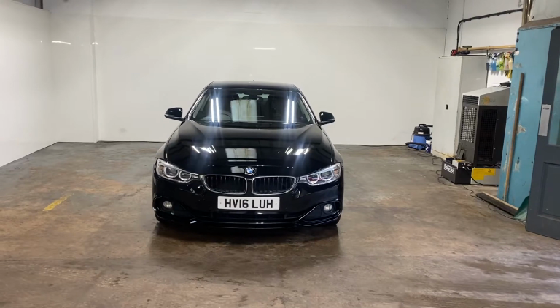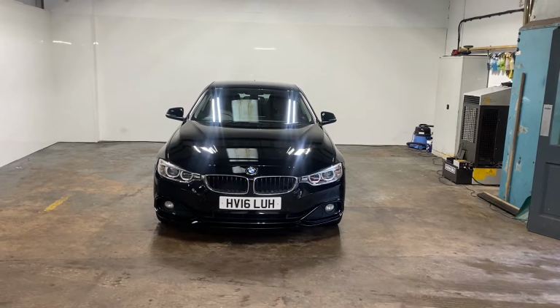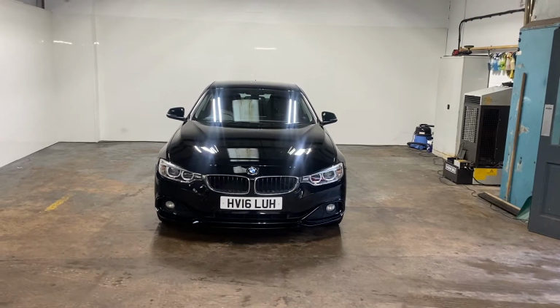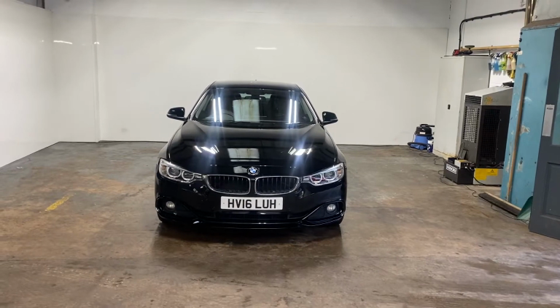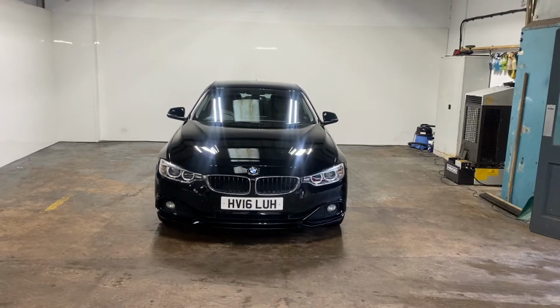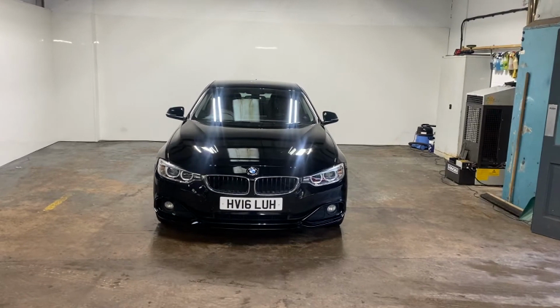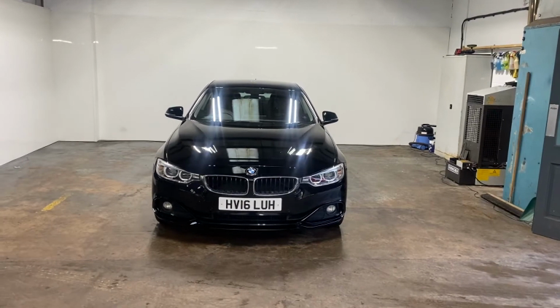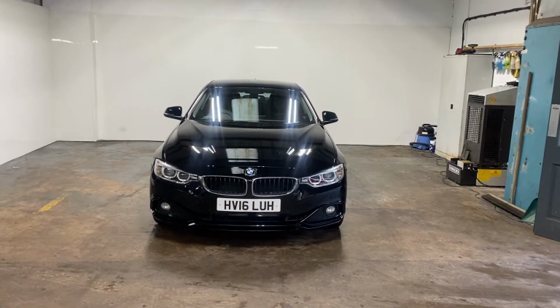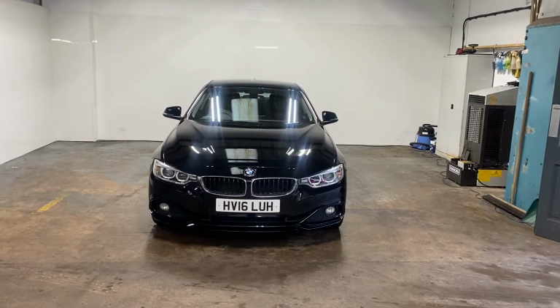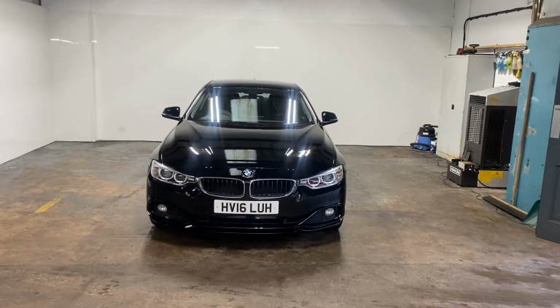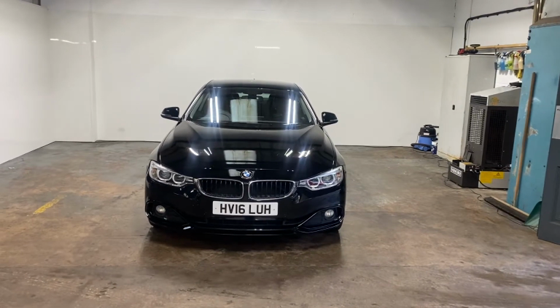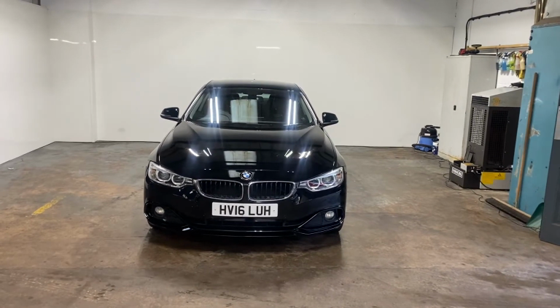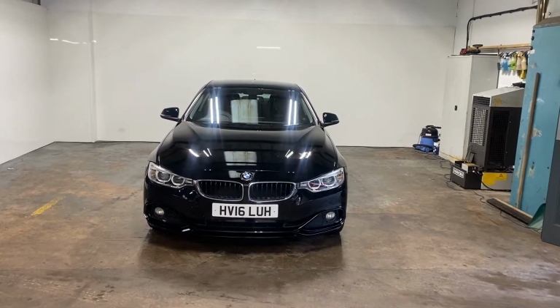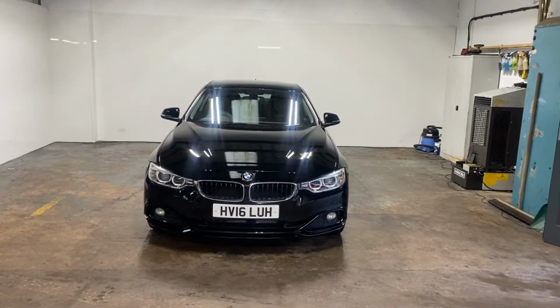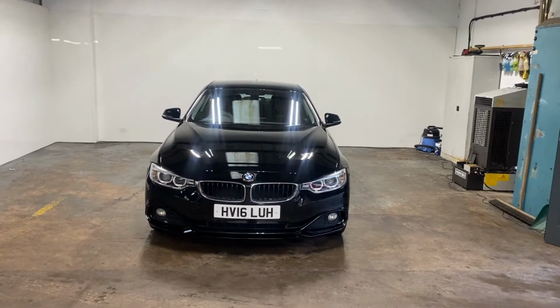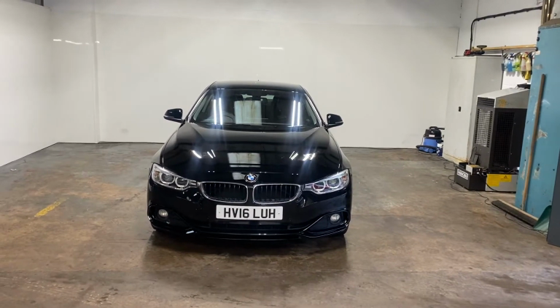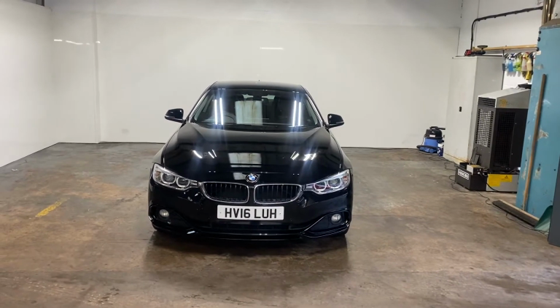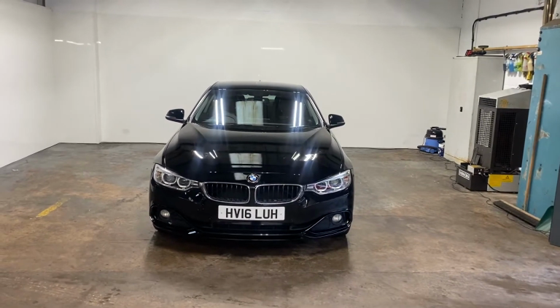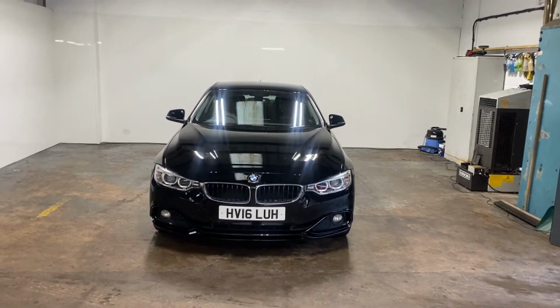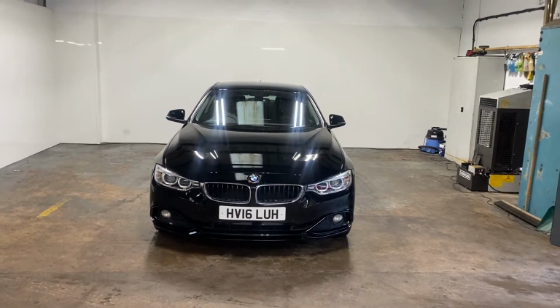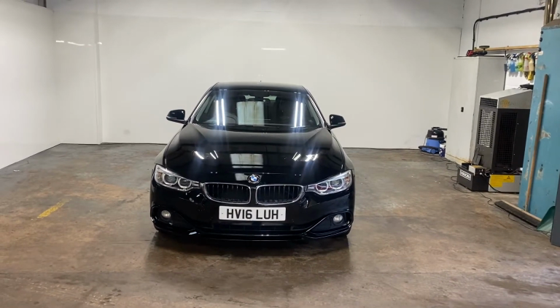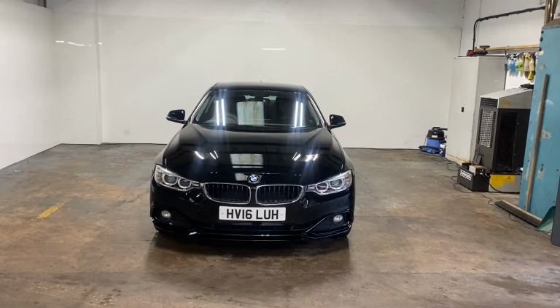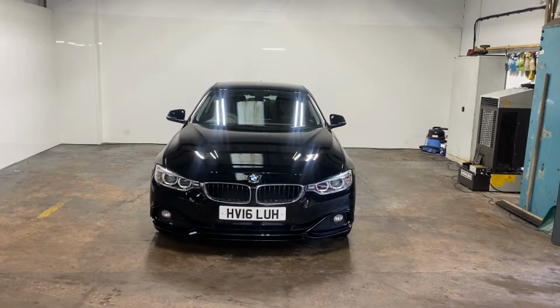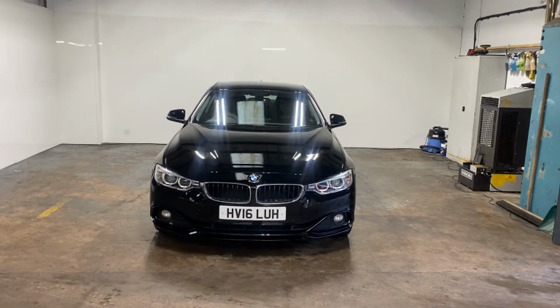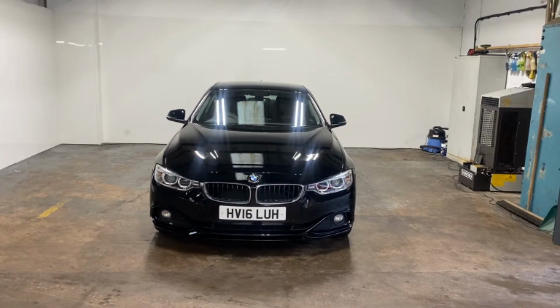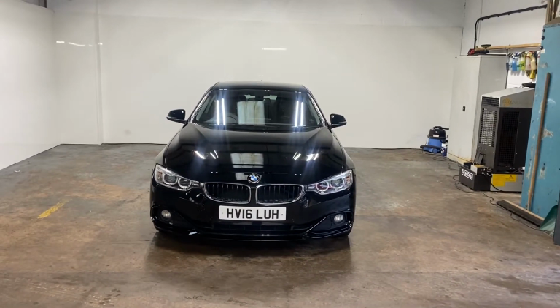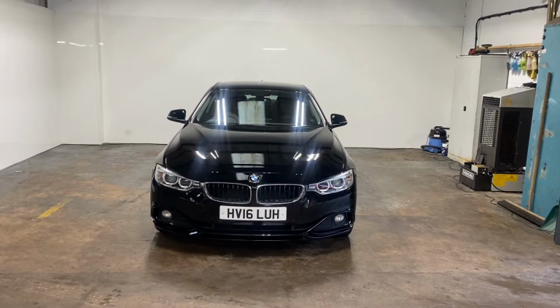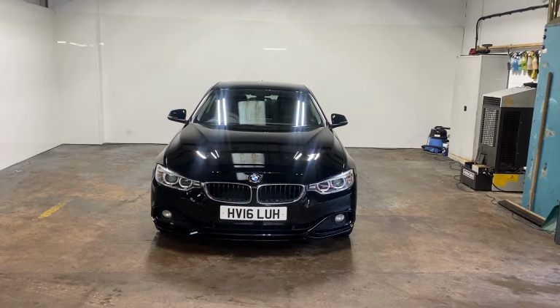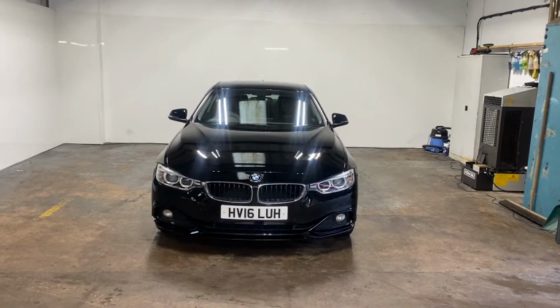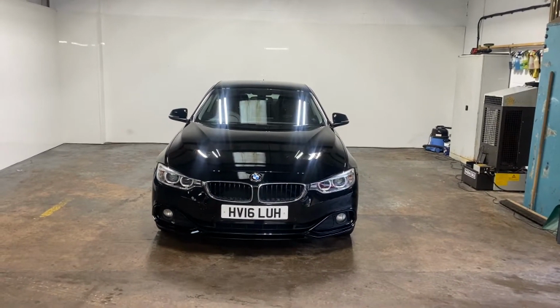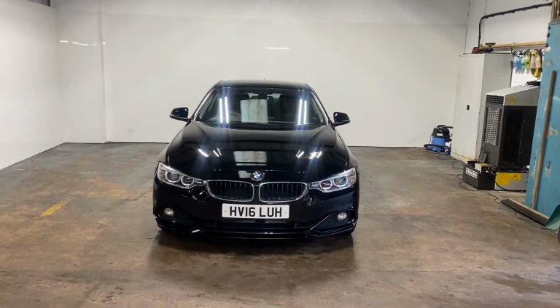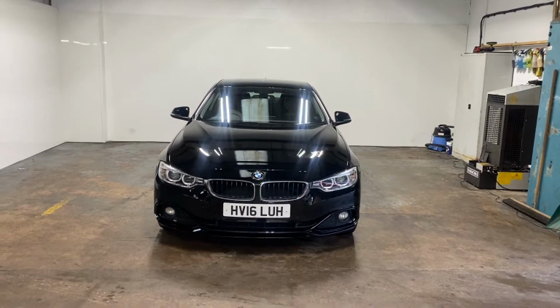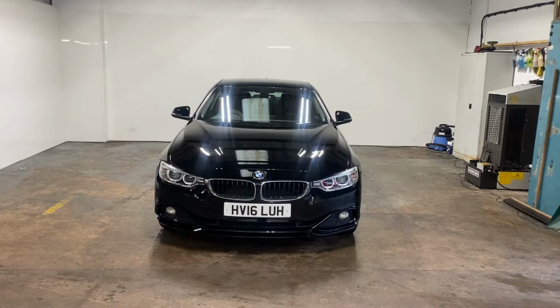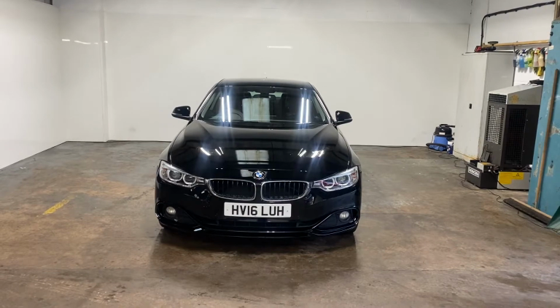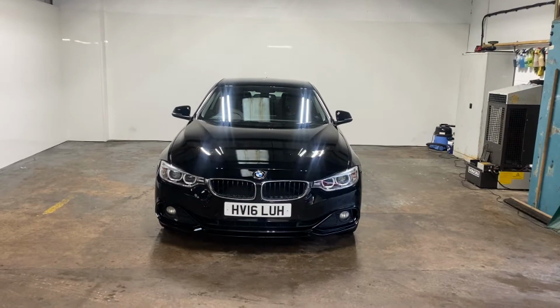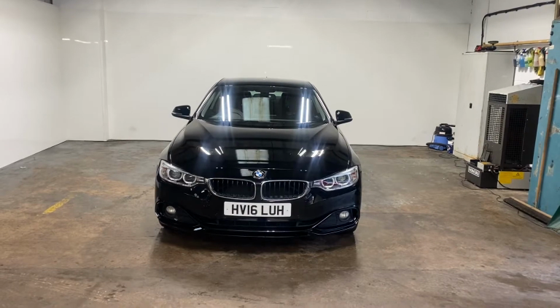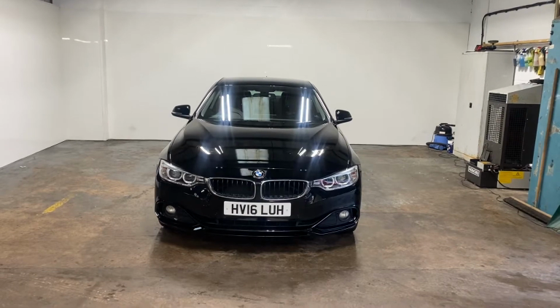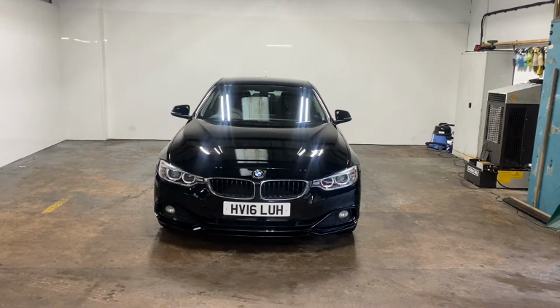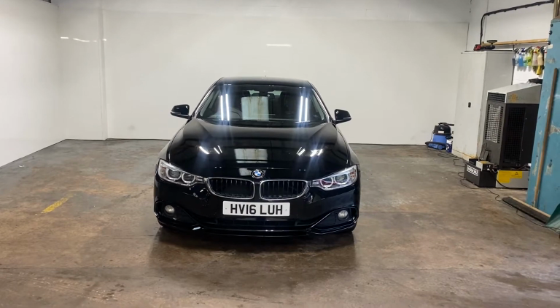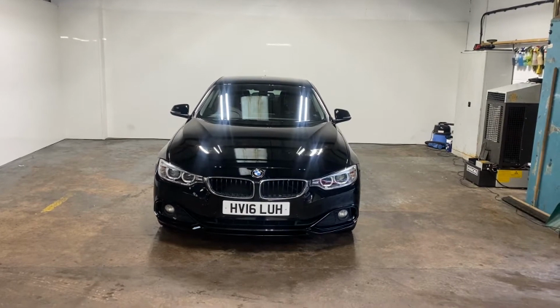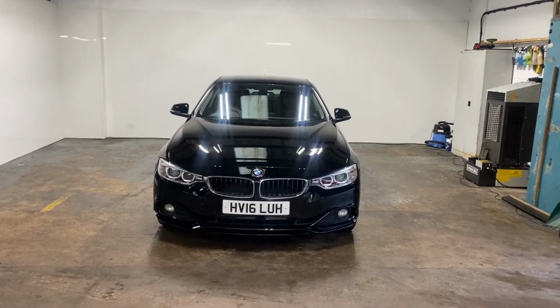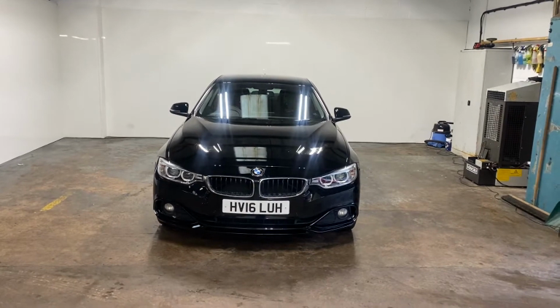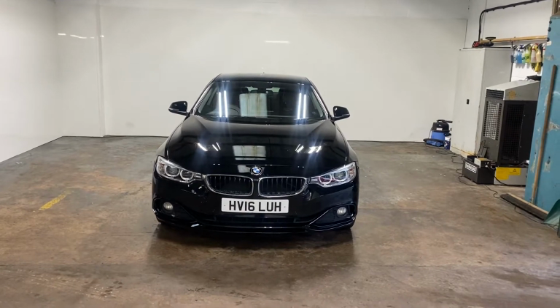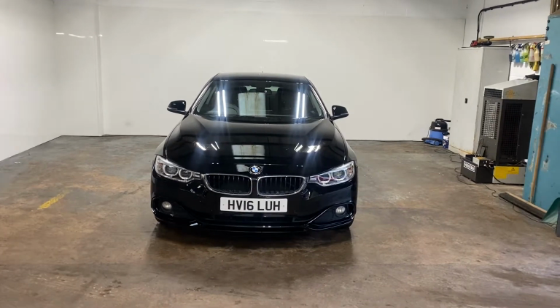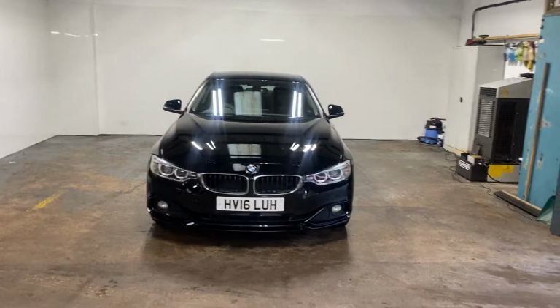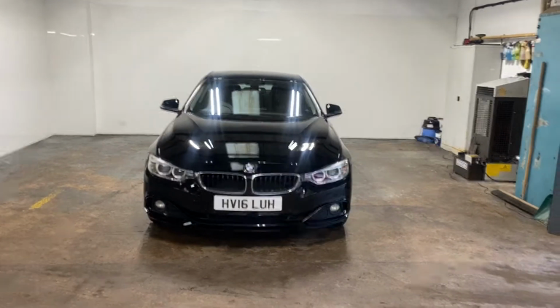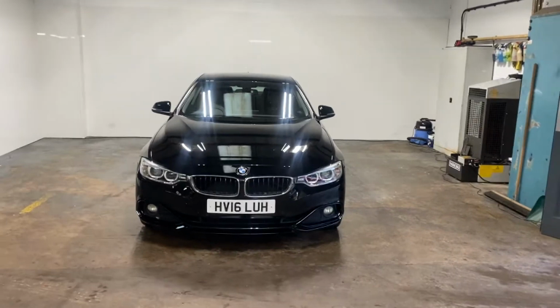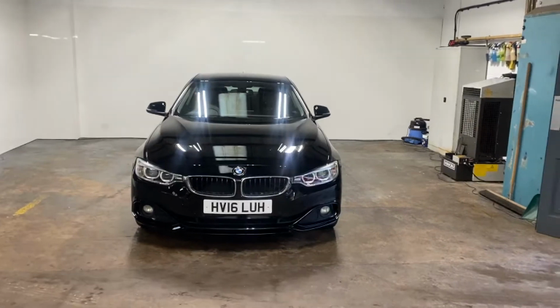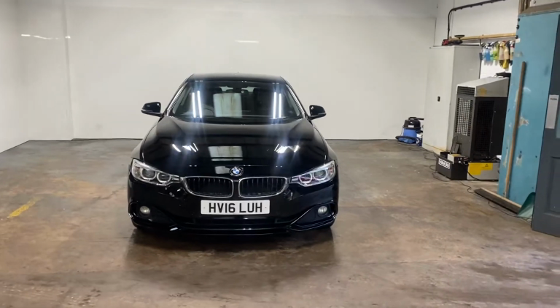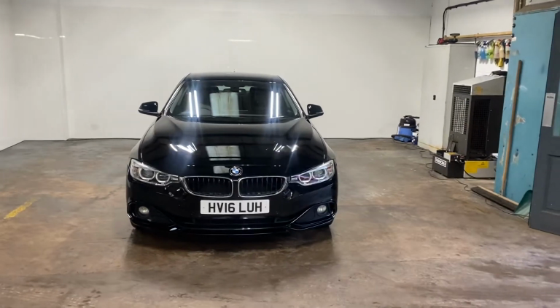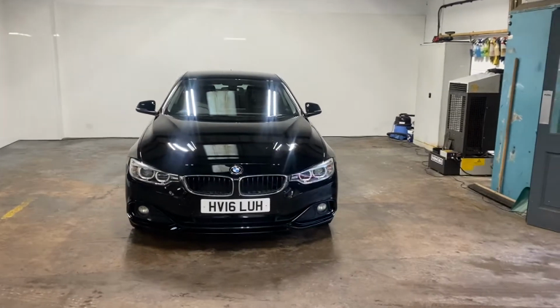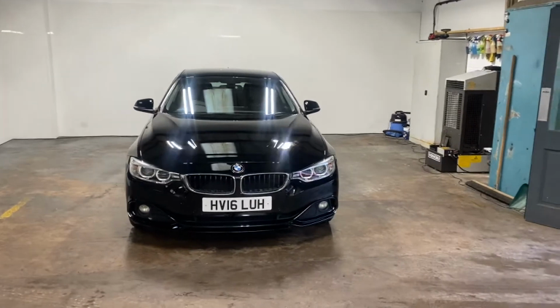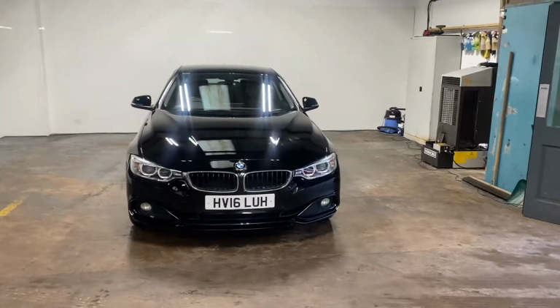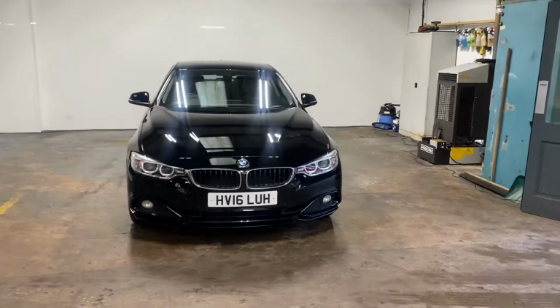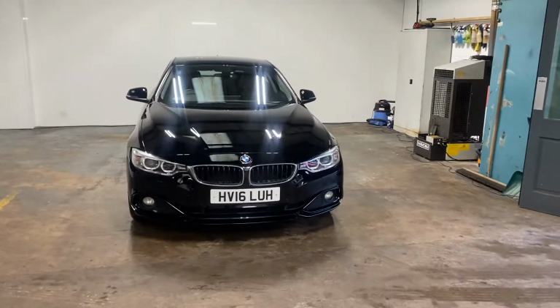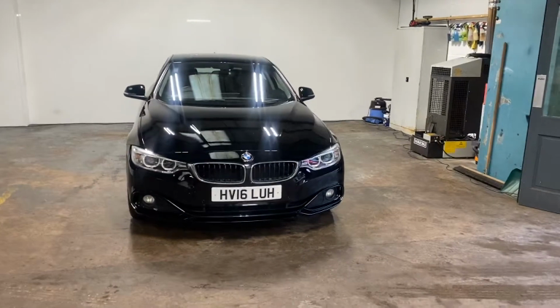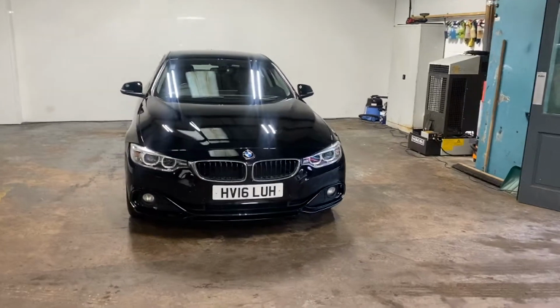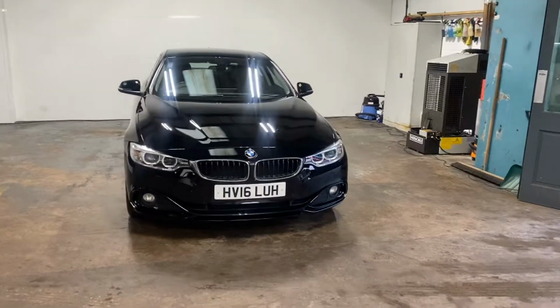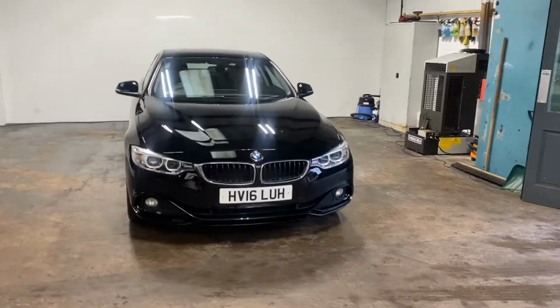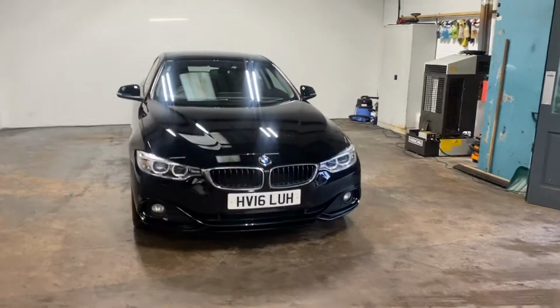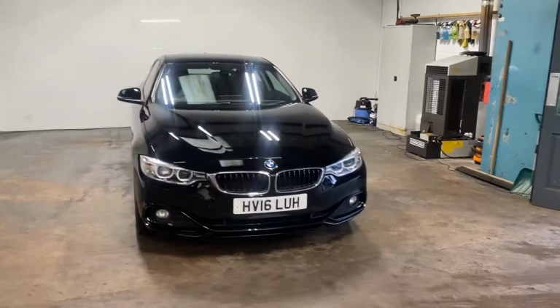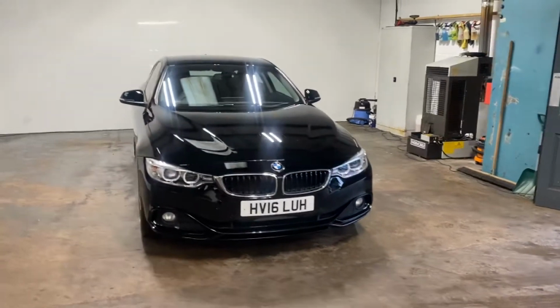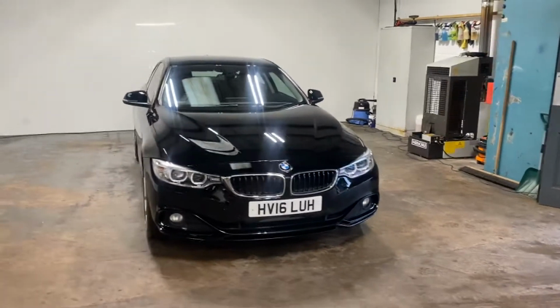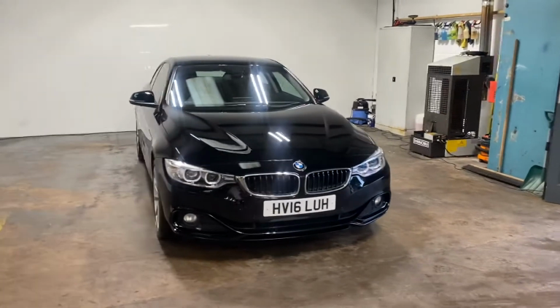Hi folks, Stephen Lindsay here from East Kilbride Used Car Centre. Just going to do a walk round of this BMW 420i.